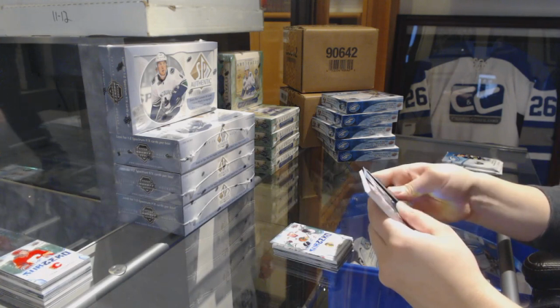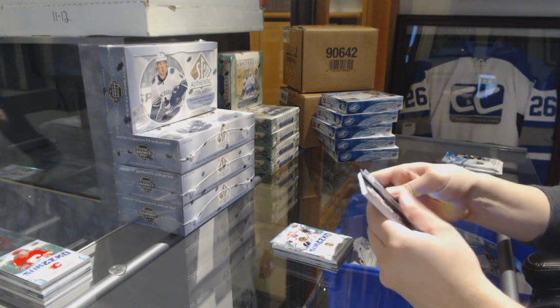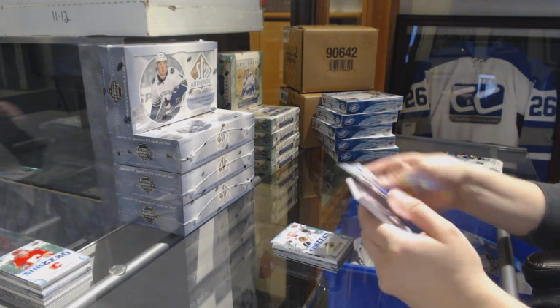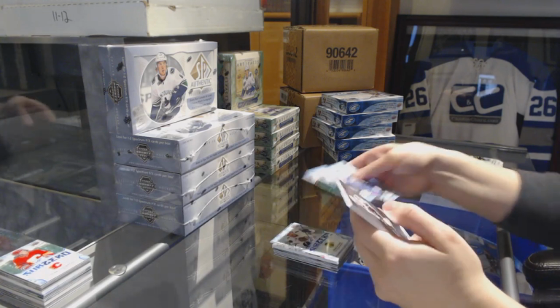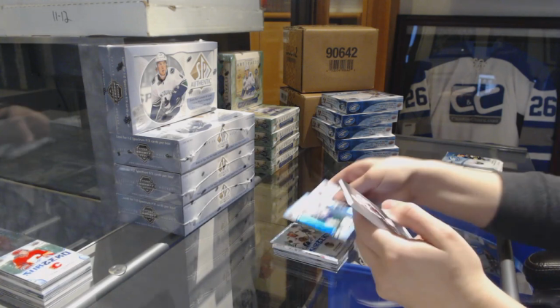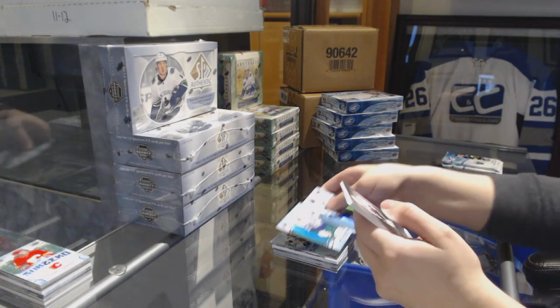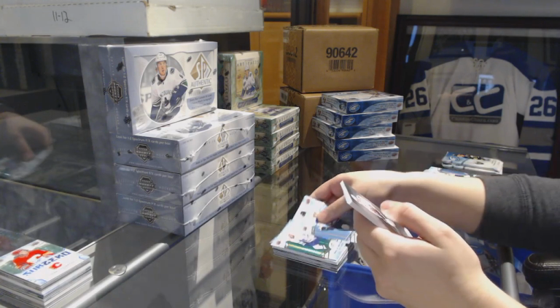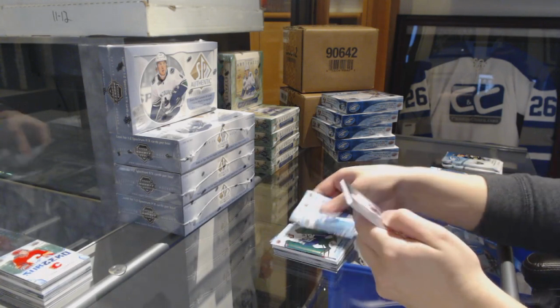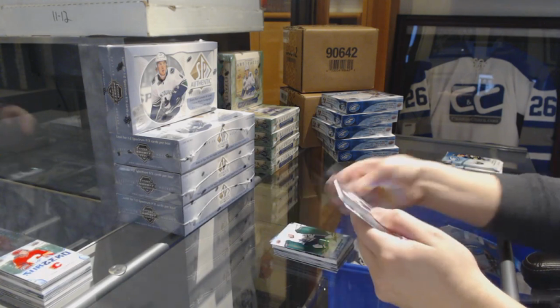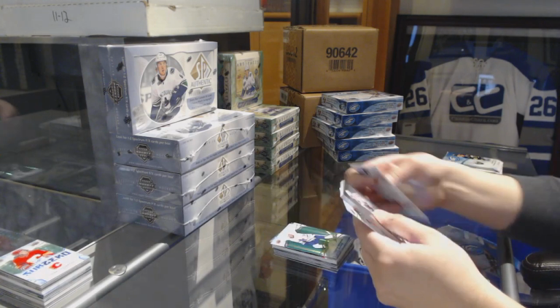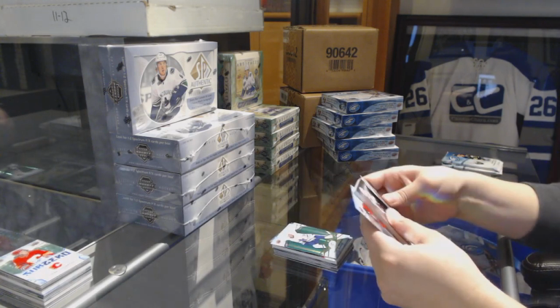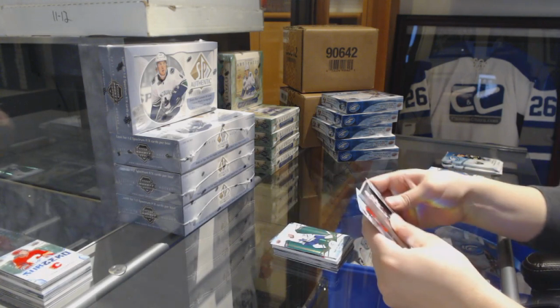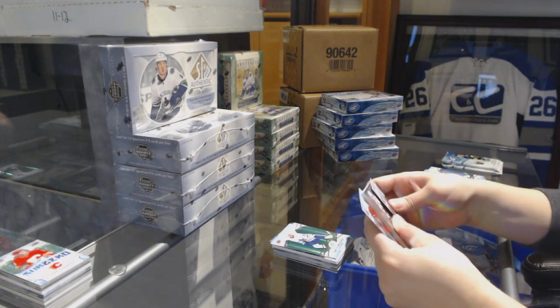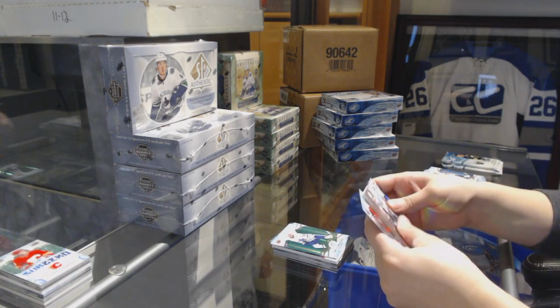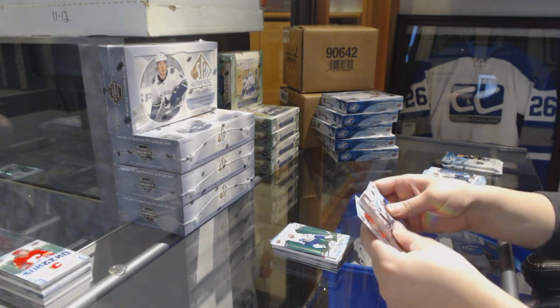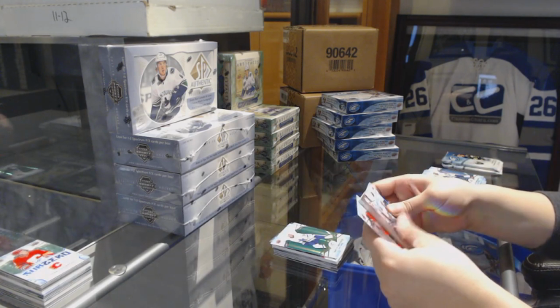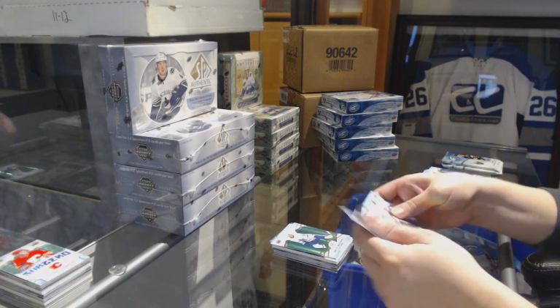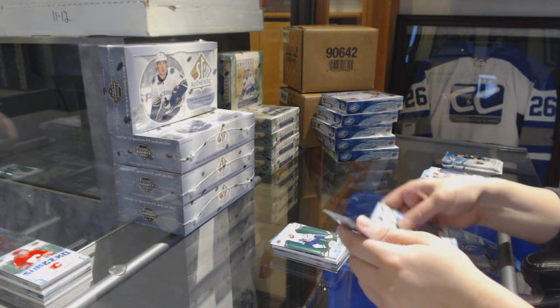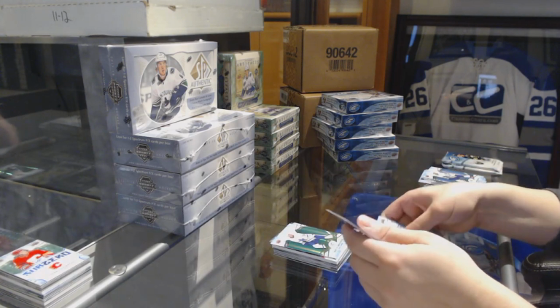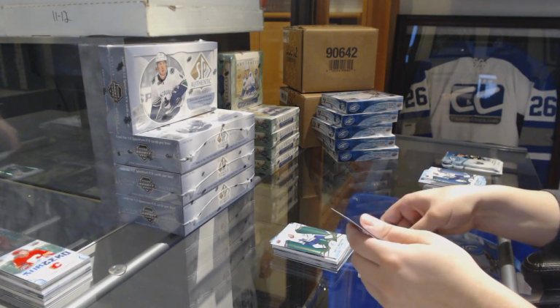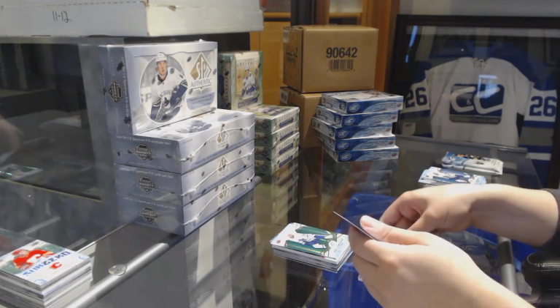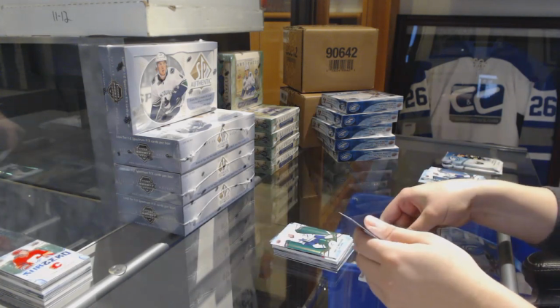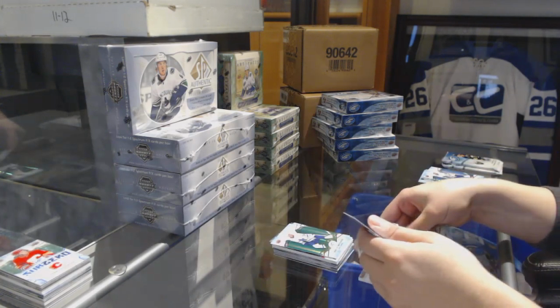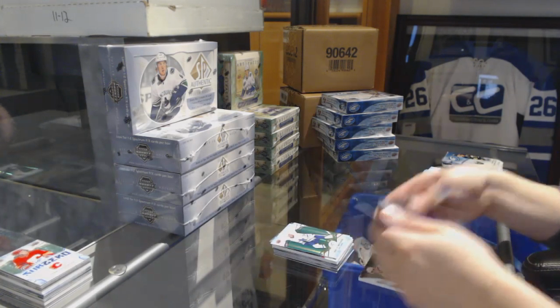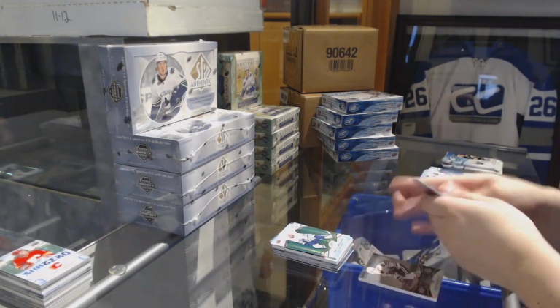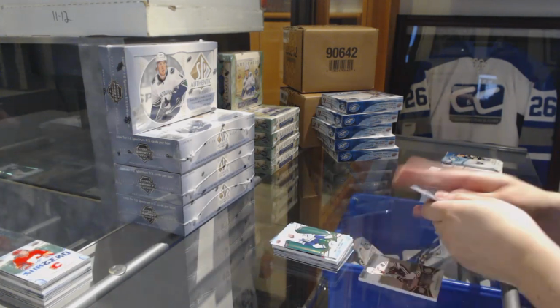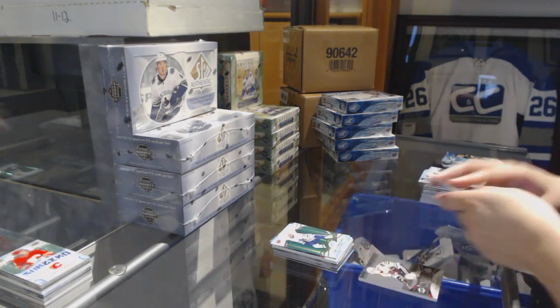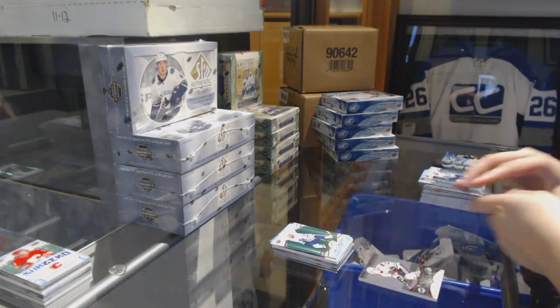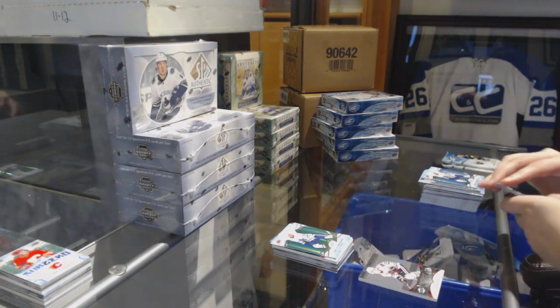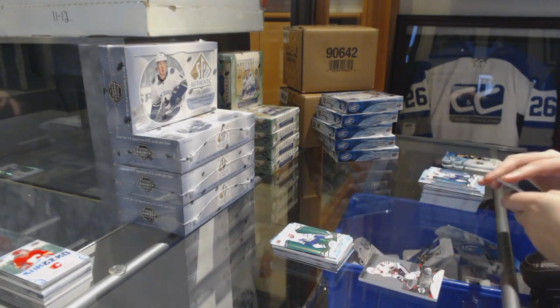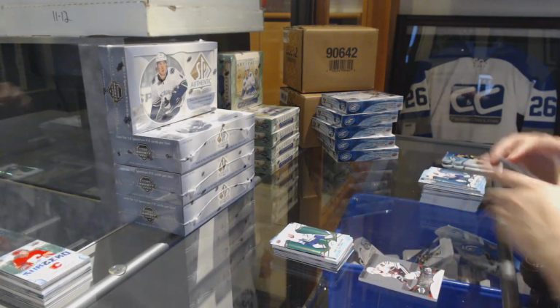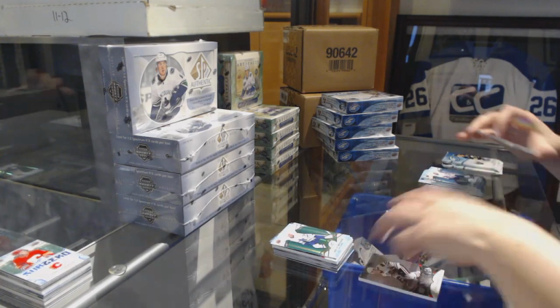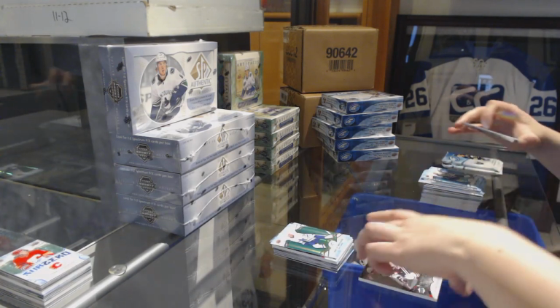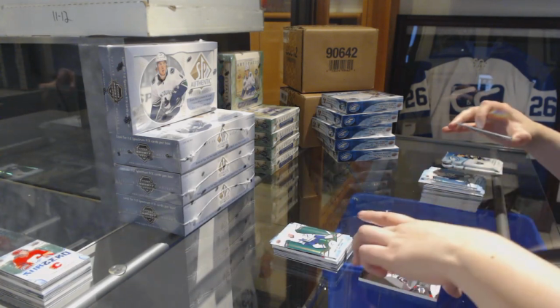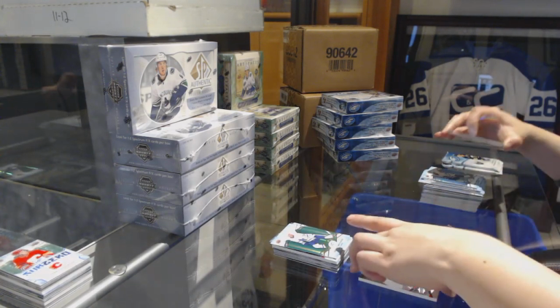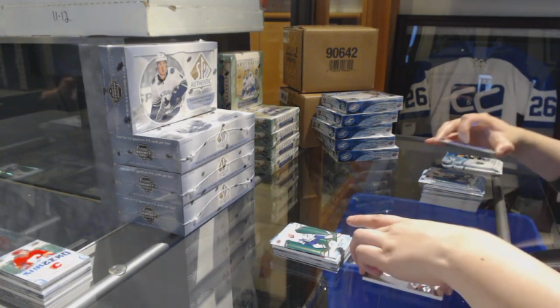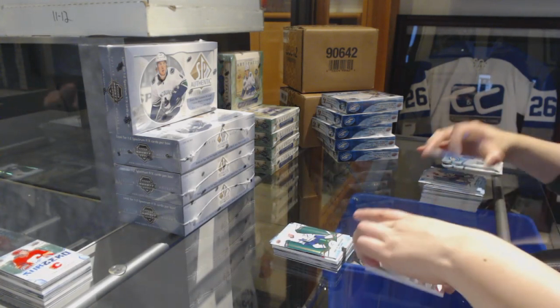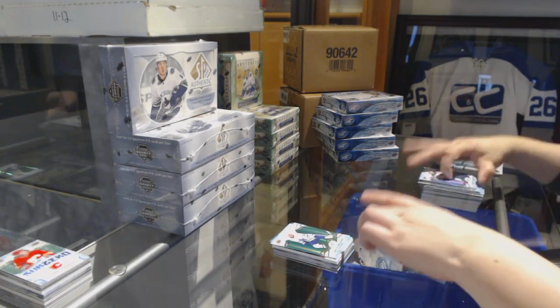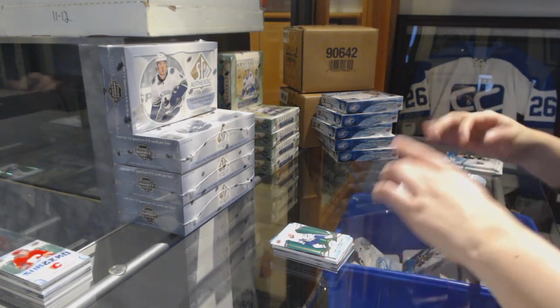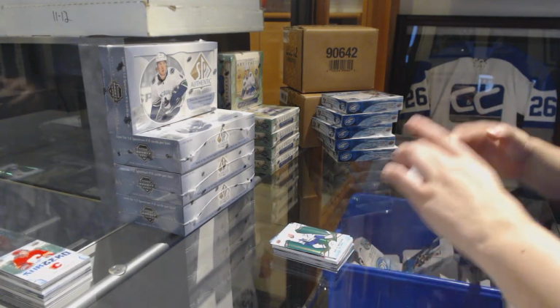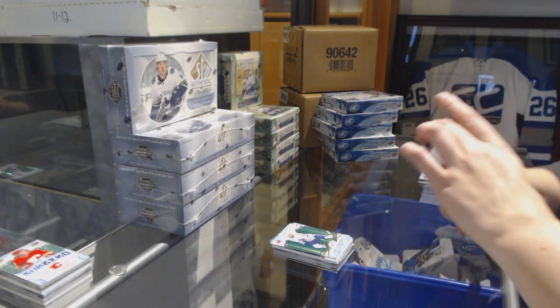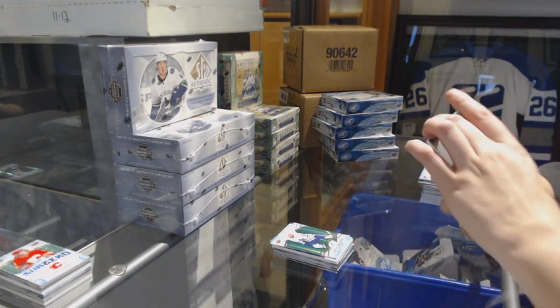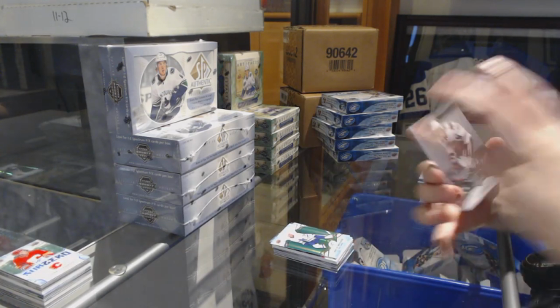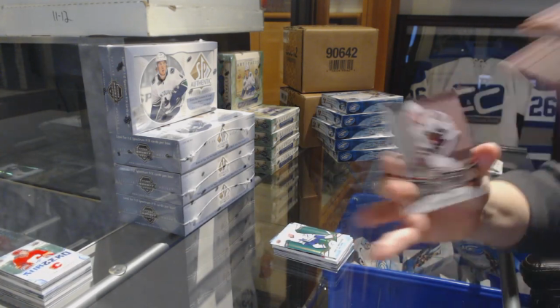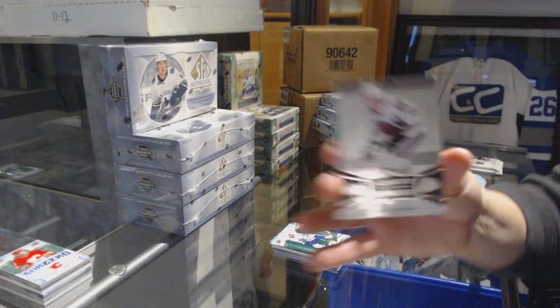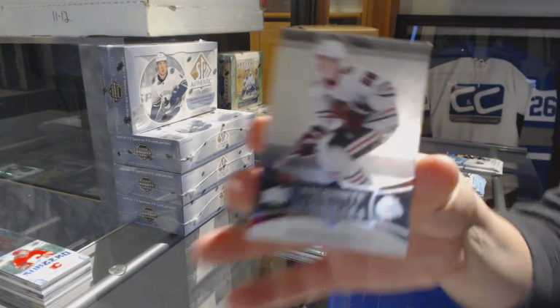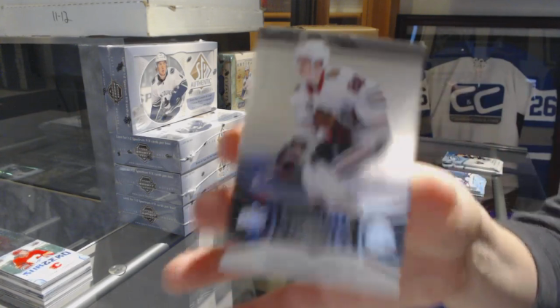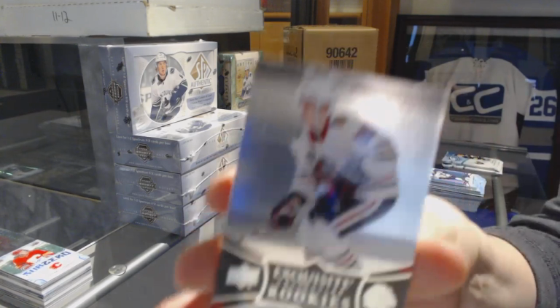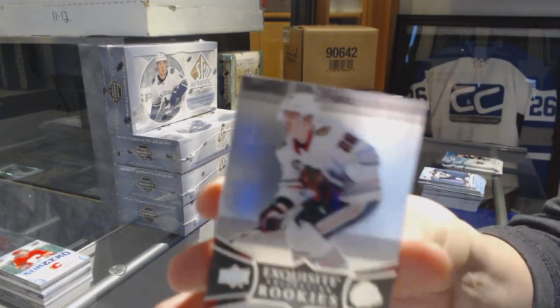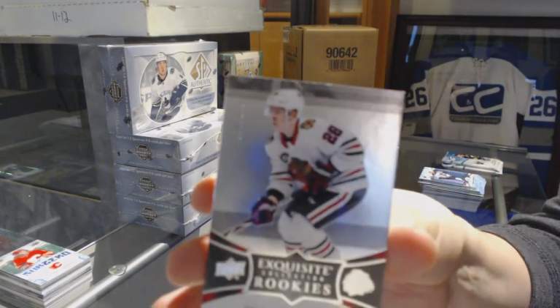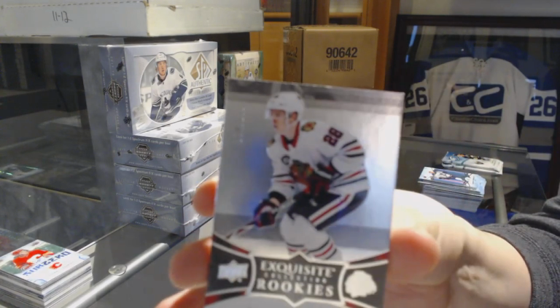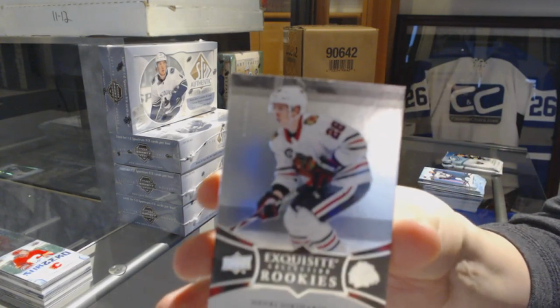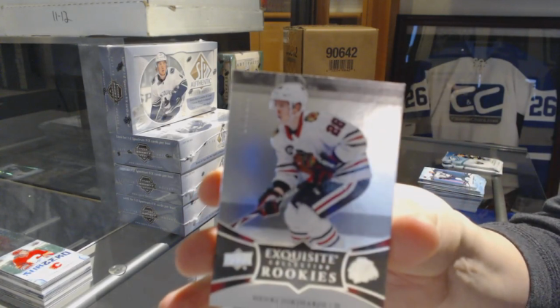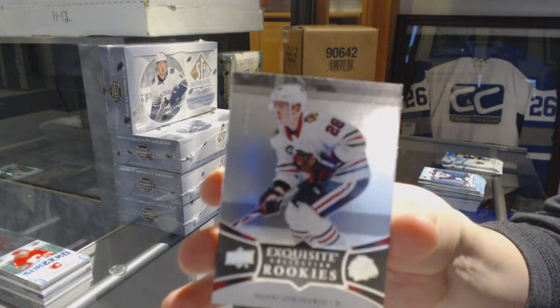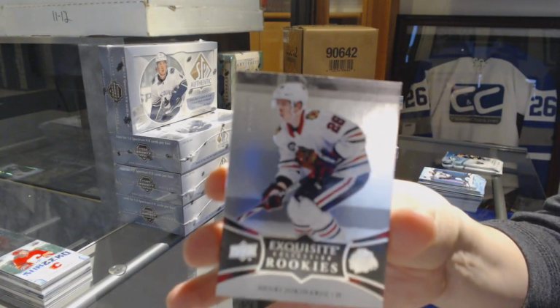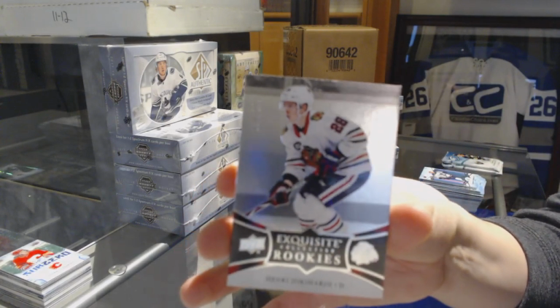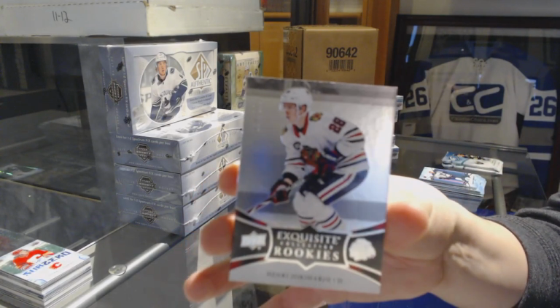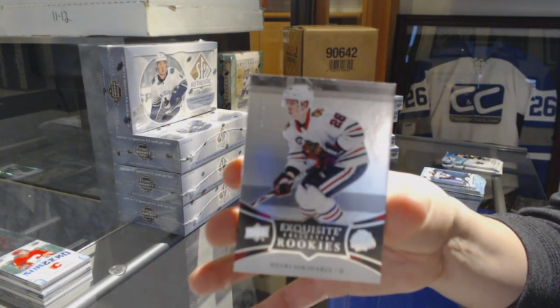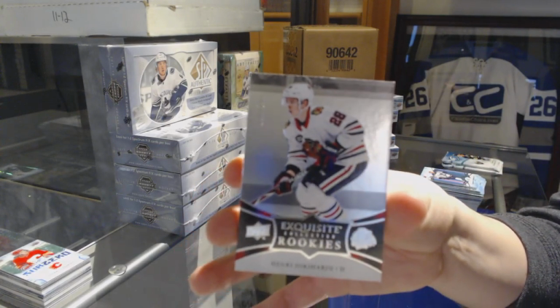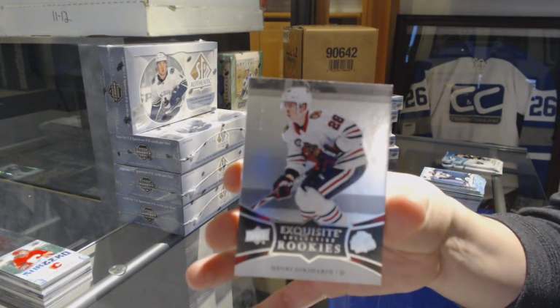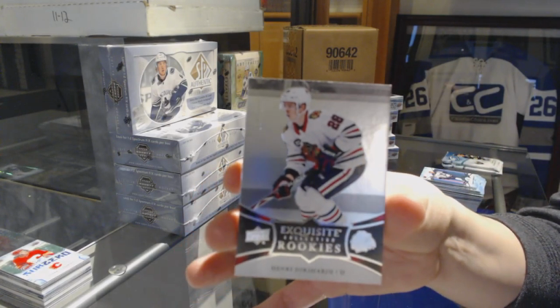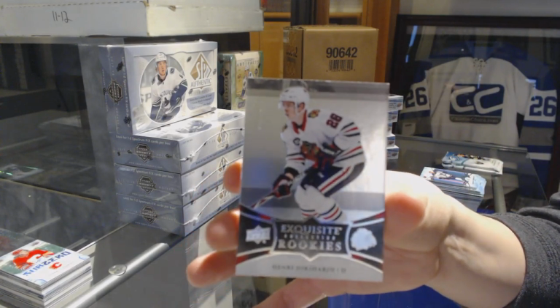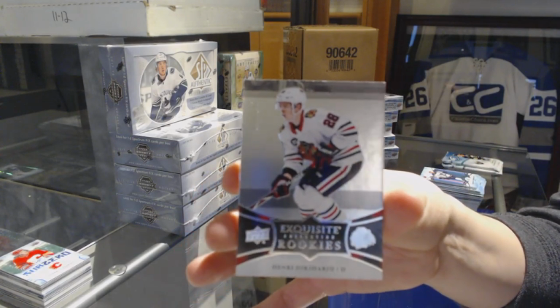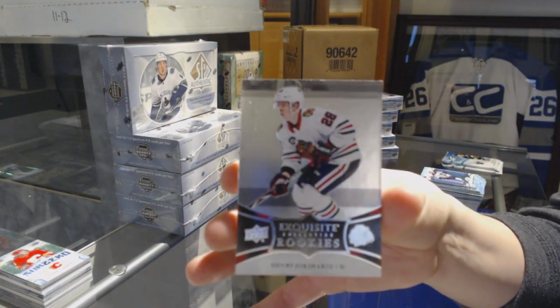Green for the Maple Leafs, Auston Matthews. Exquisite rookie numbered to 299 for the Blackhawks, Henri Jokiharju.